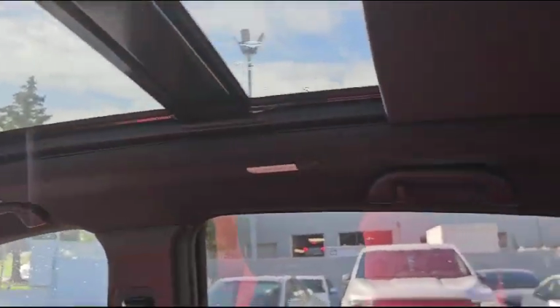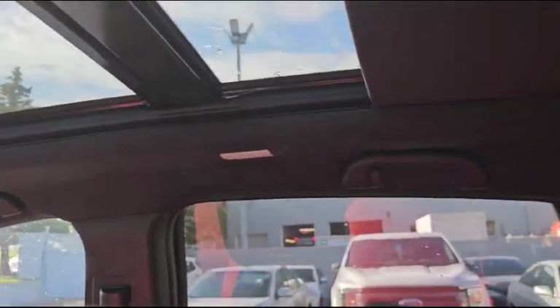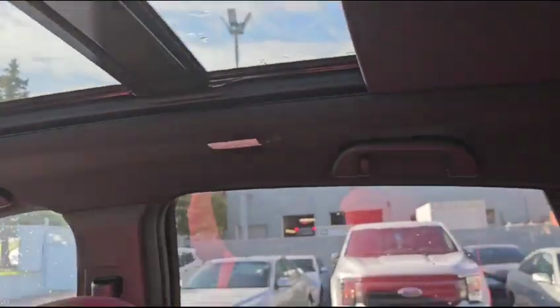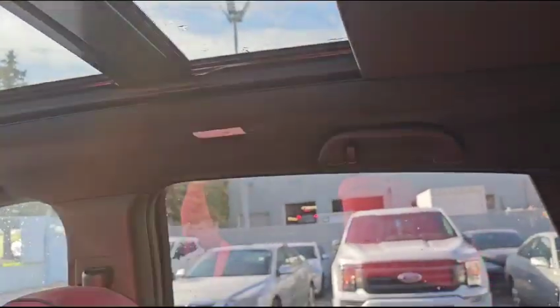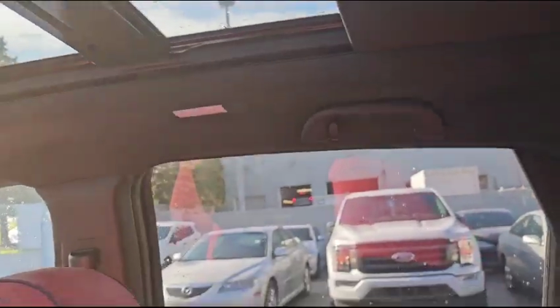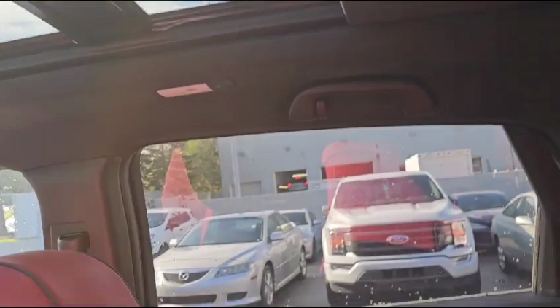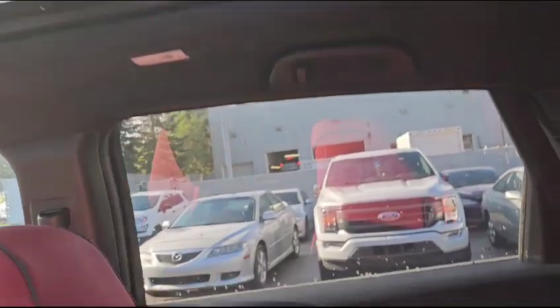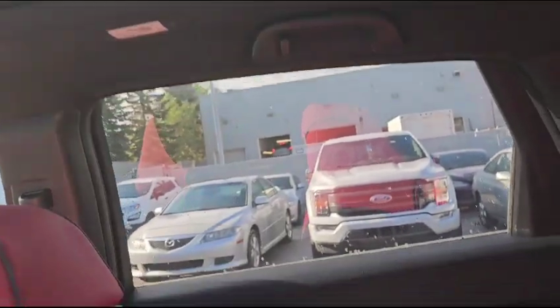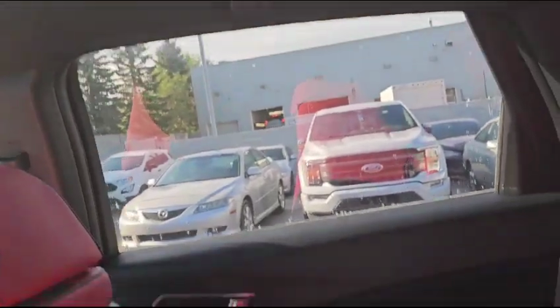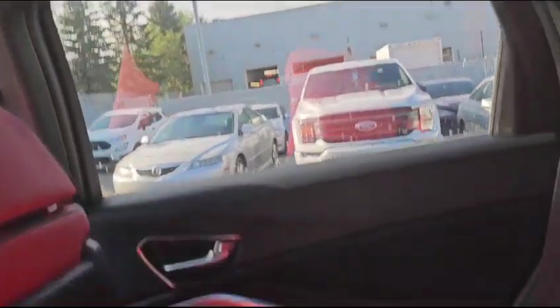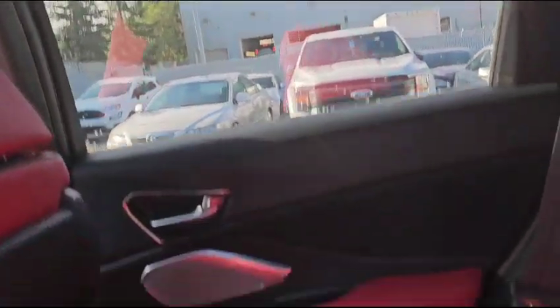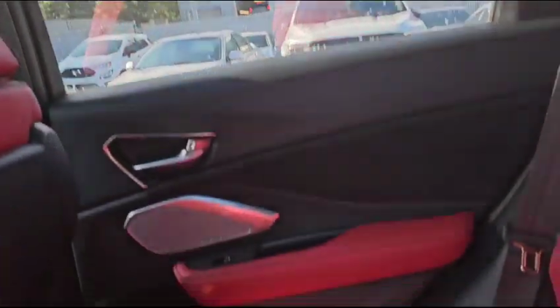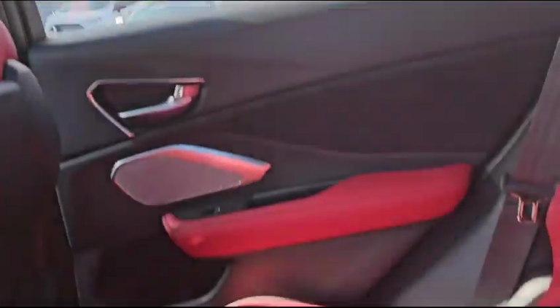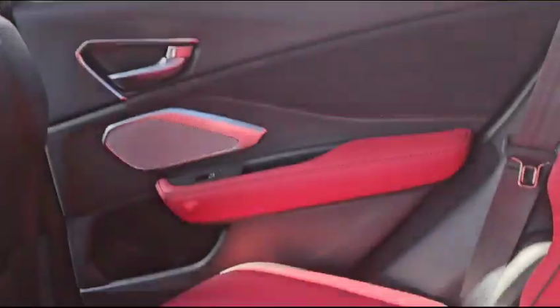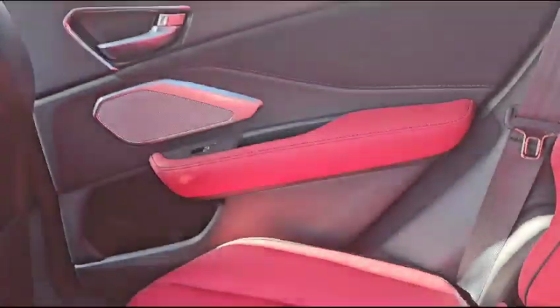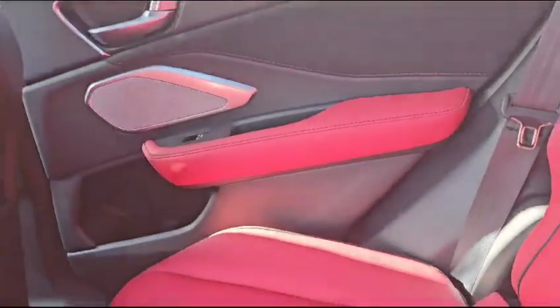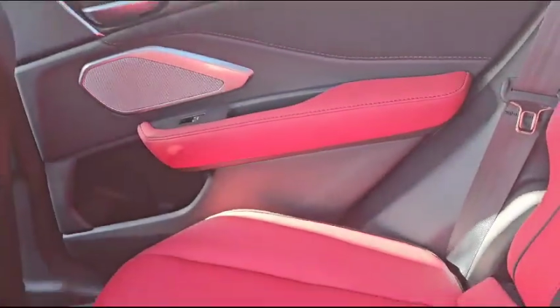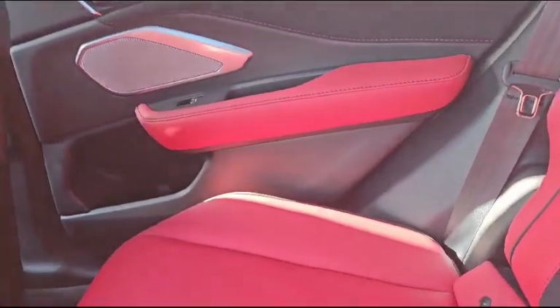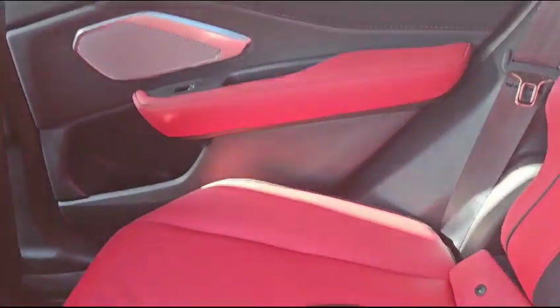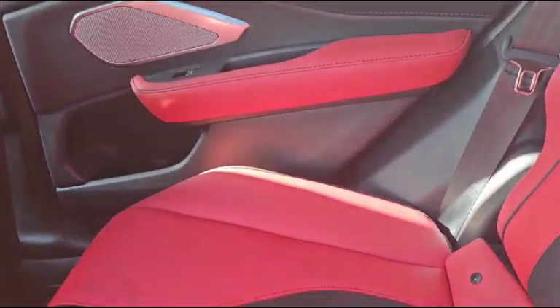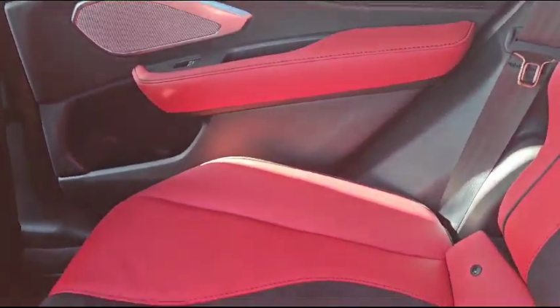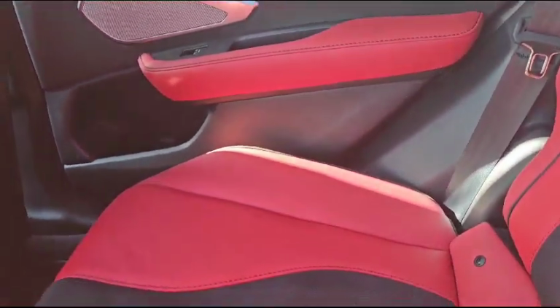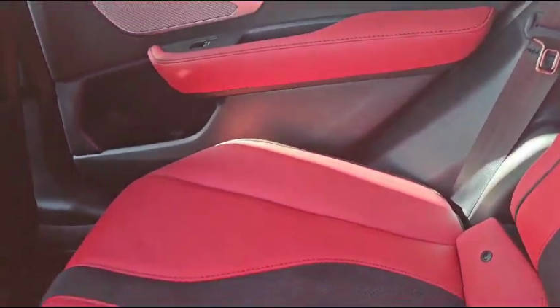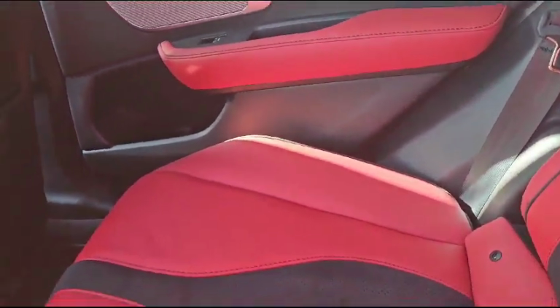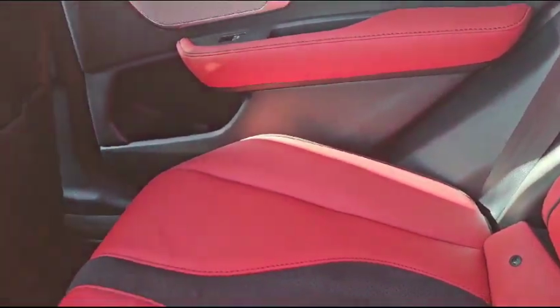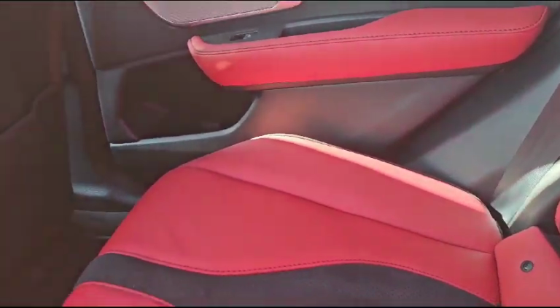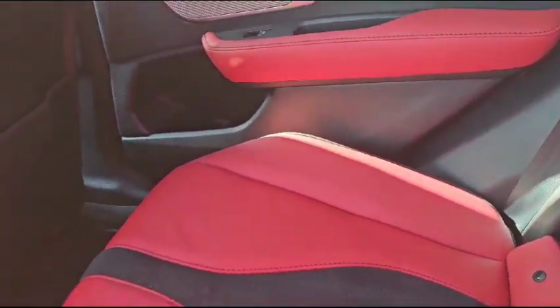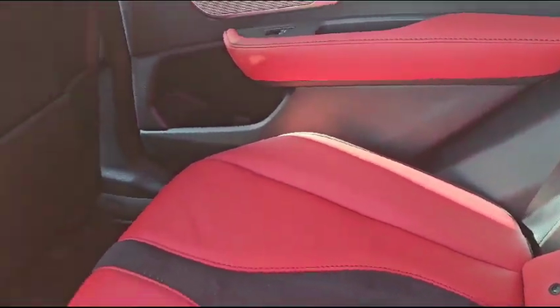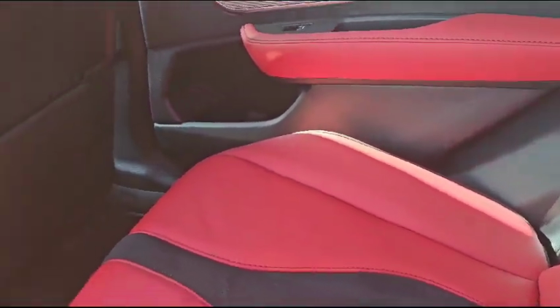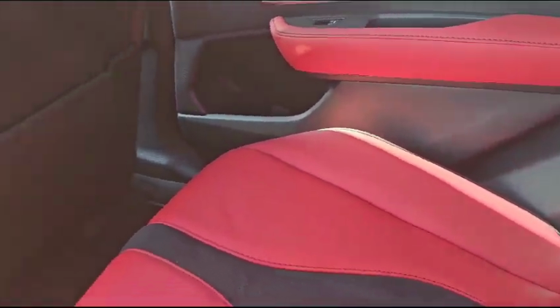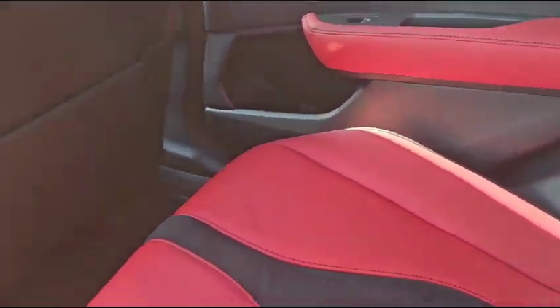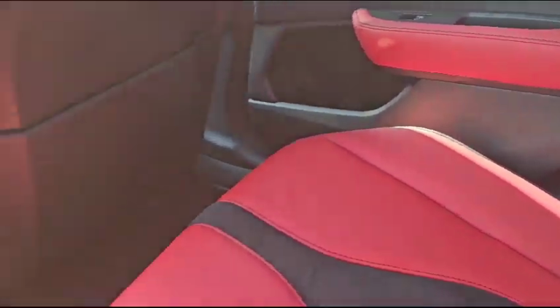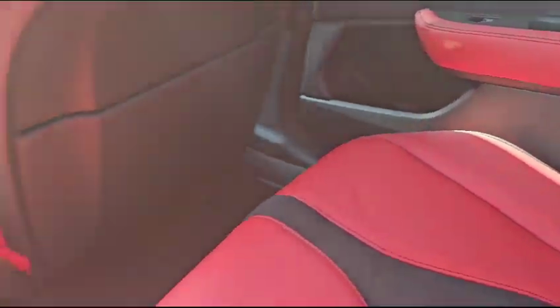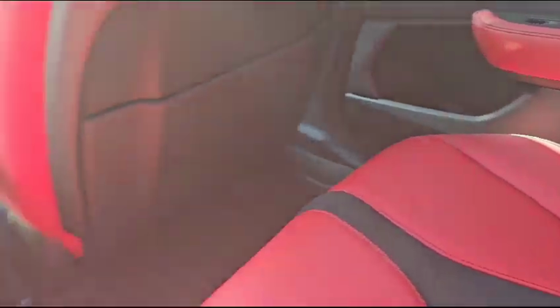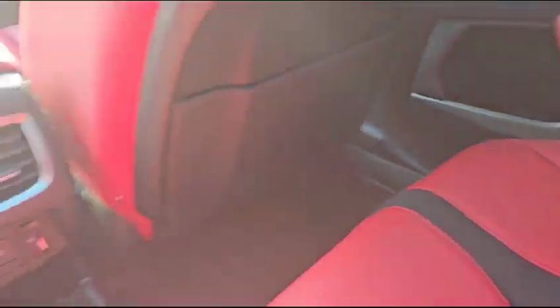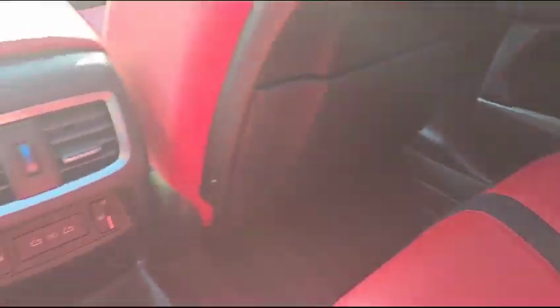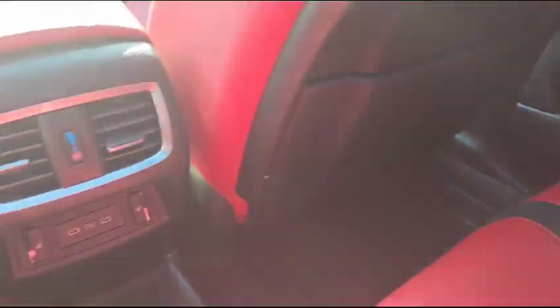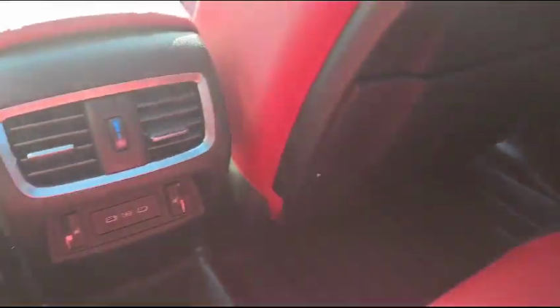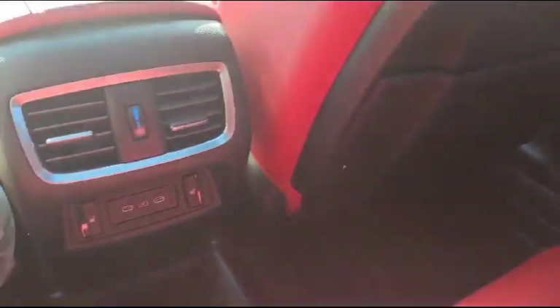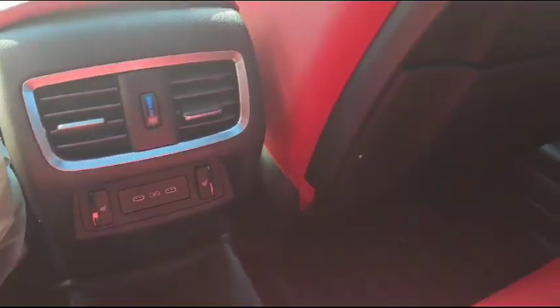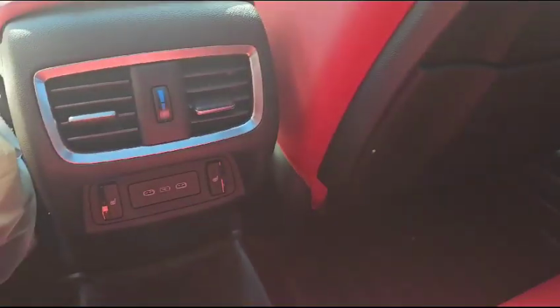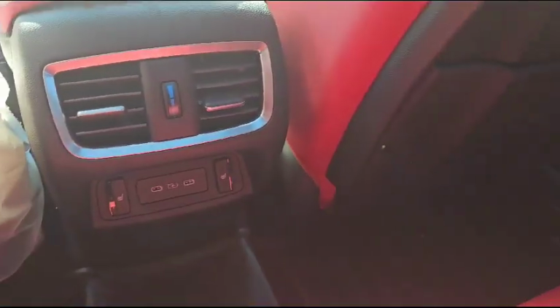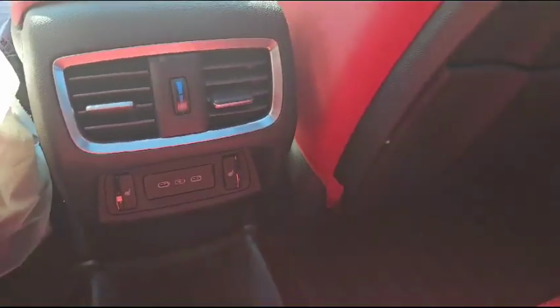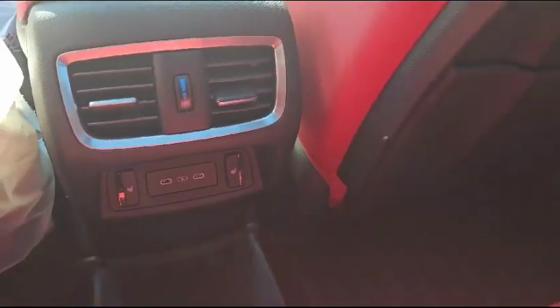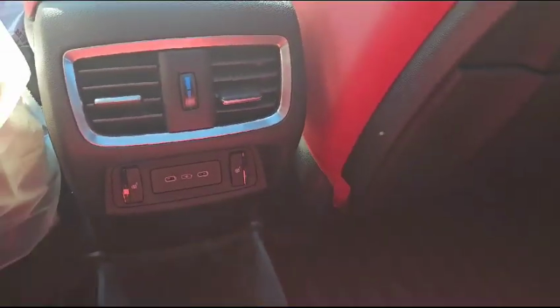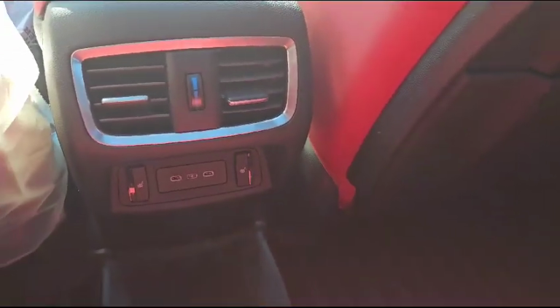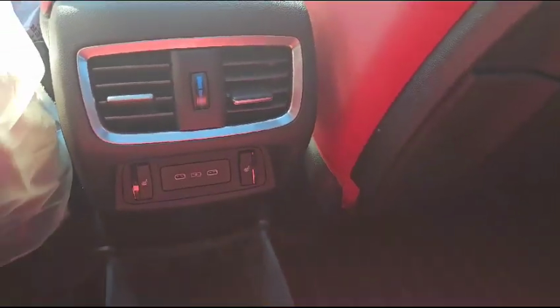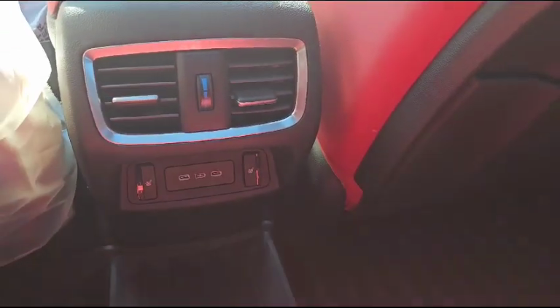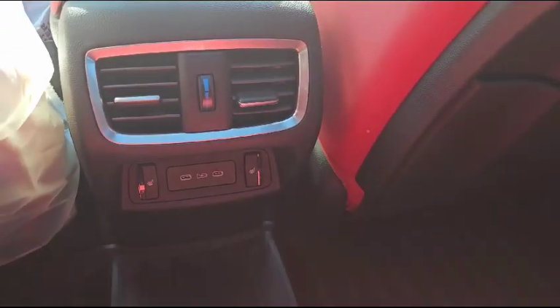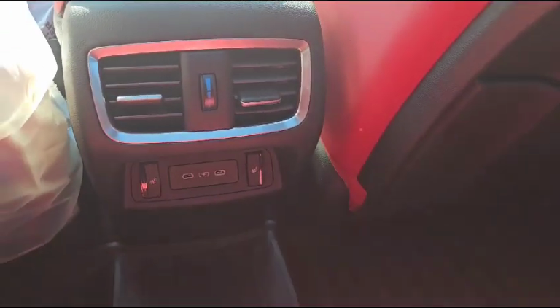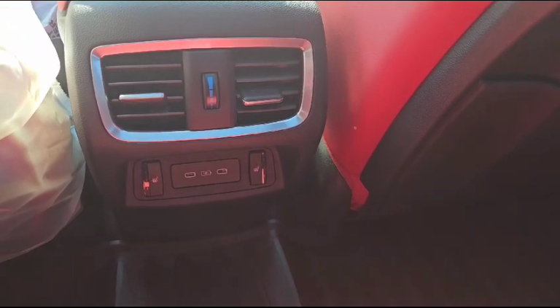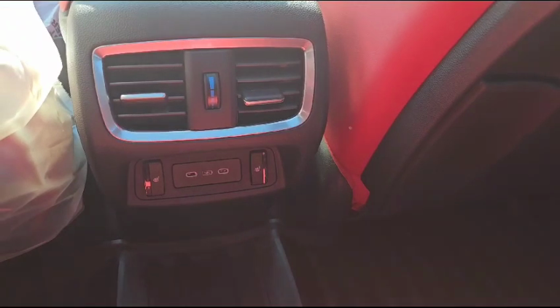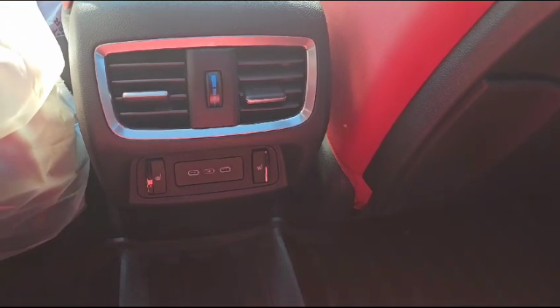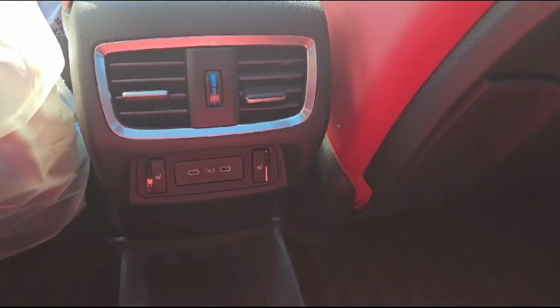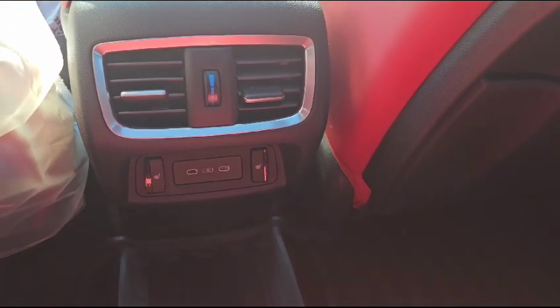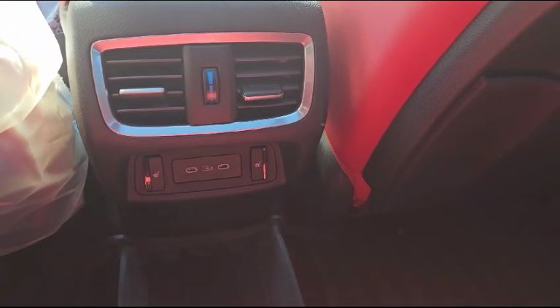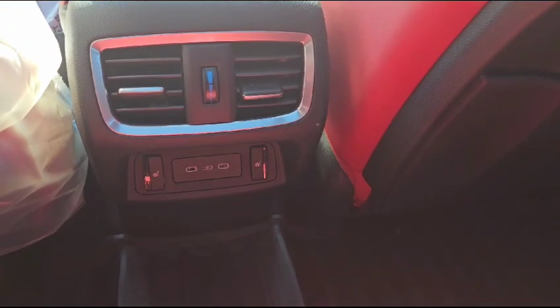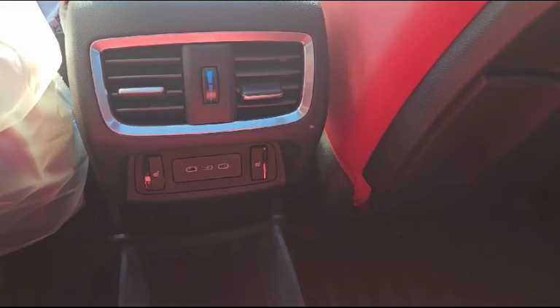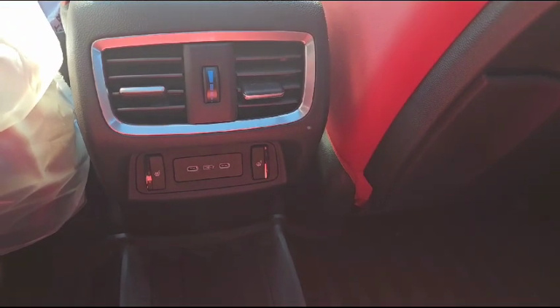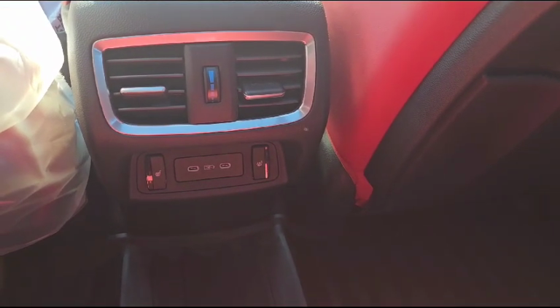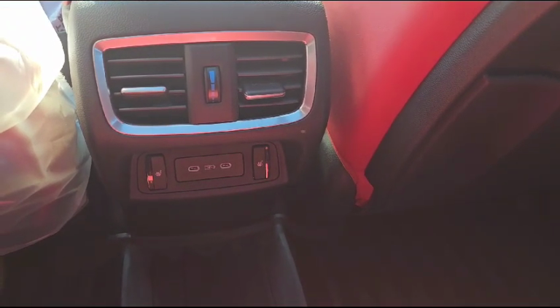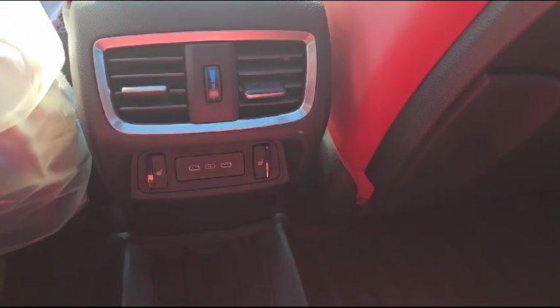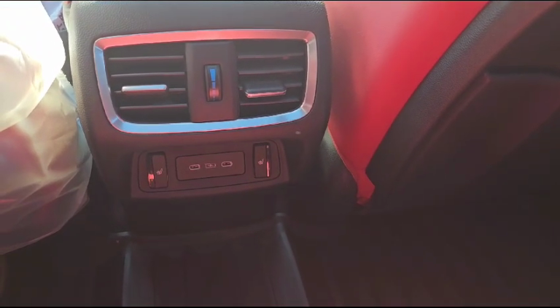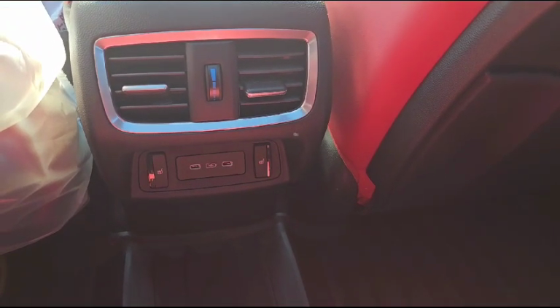Moving all the way to the back seat — as you can see, you've got your red leather combo here. You've also got second row heated seats and charging.